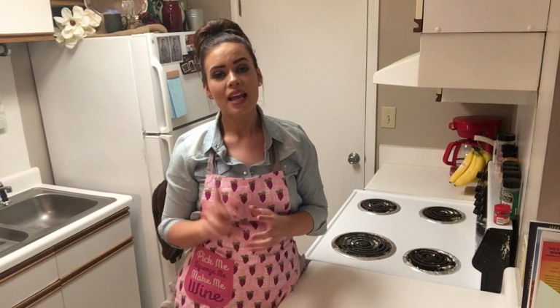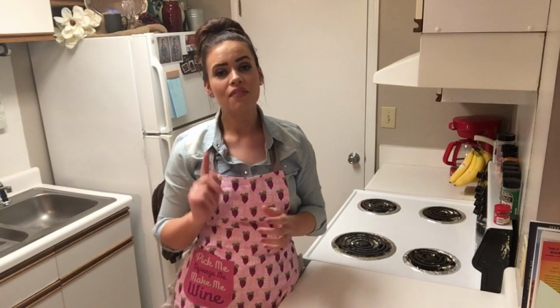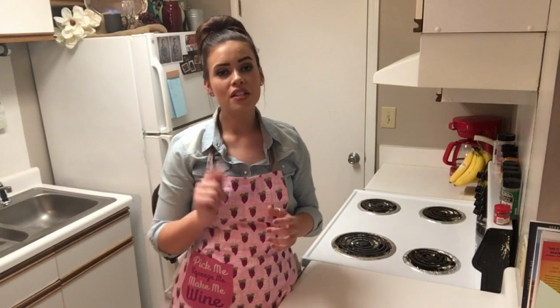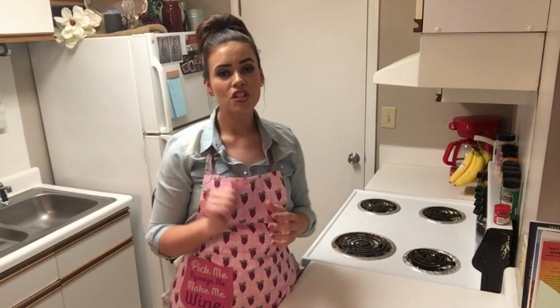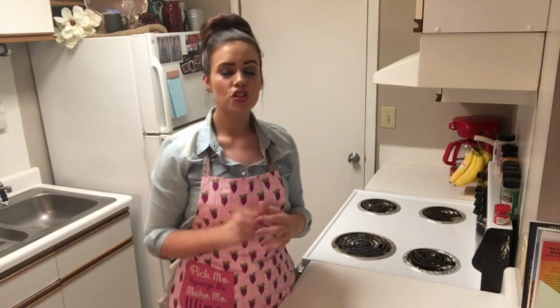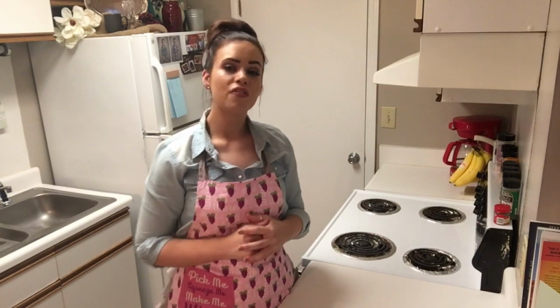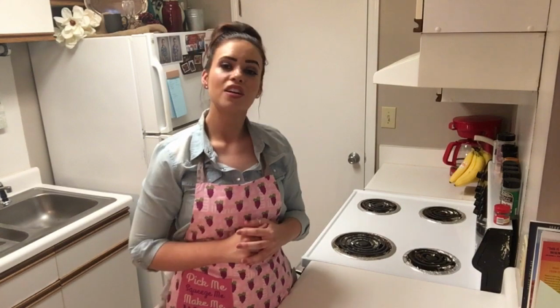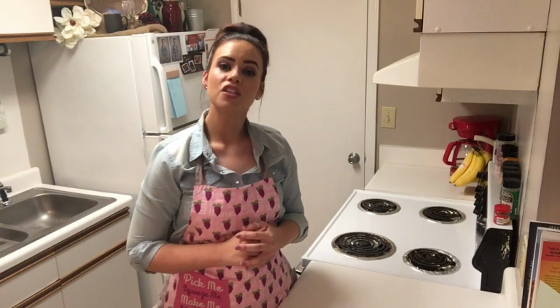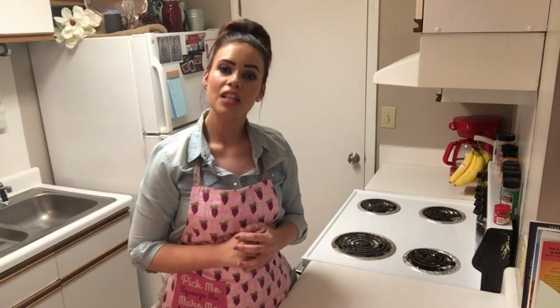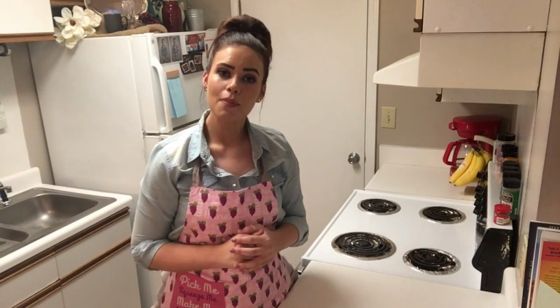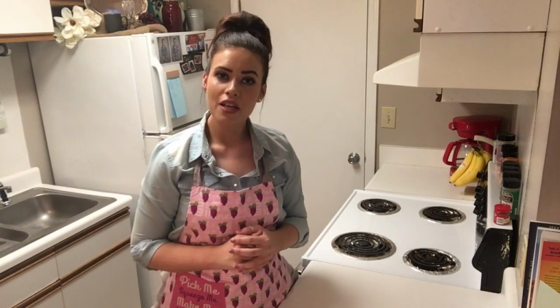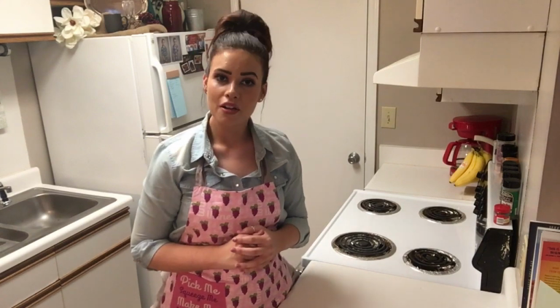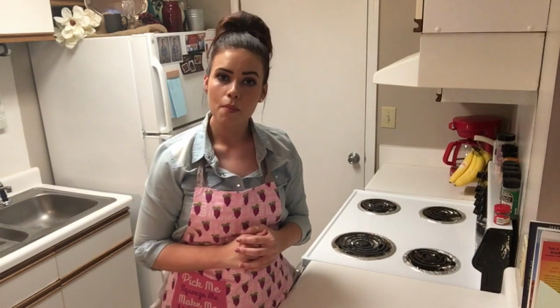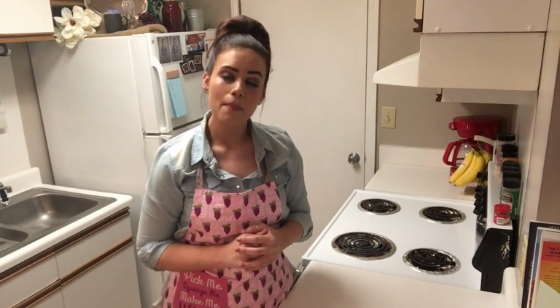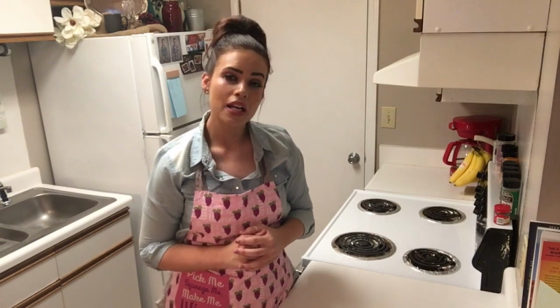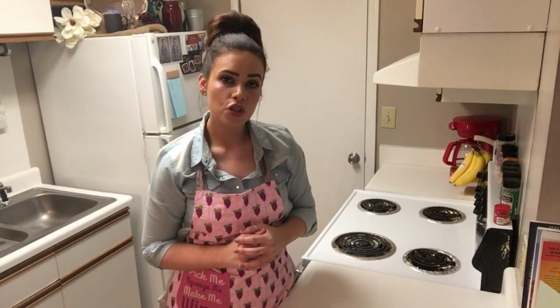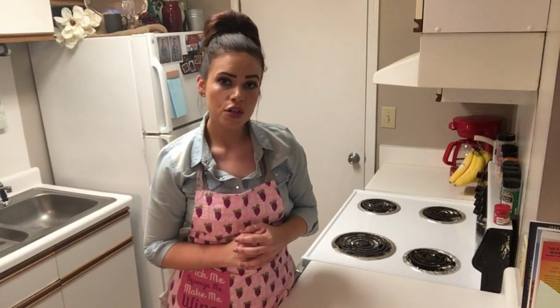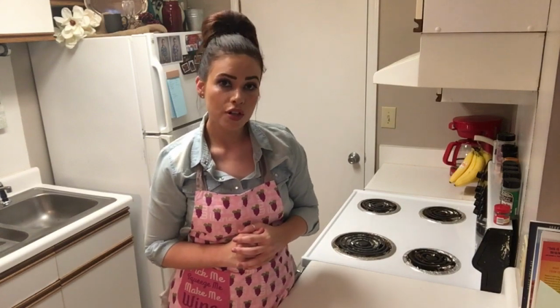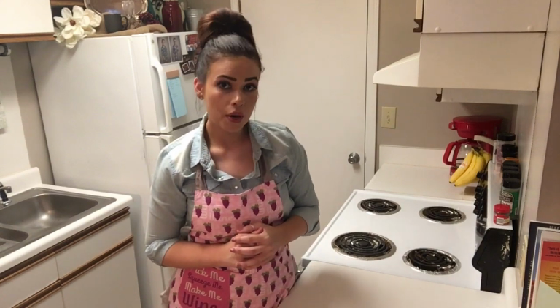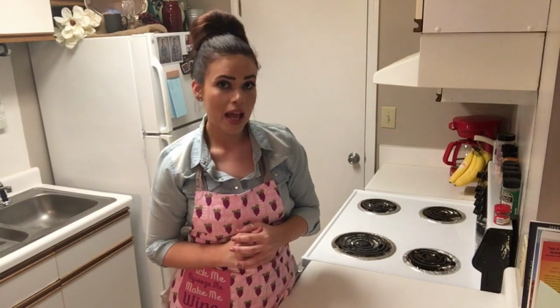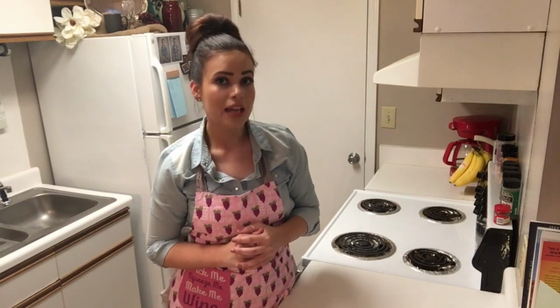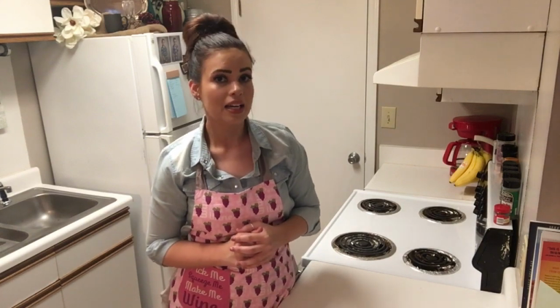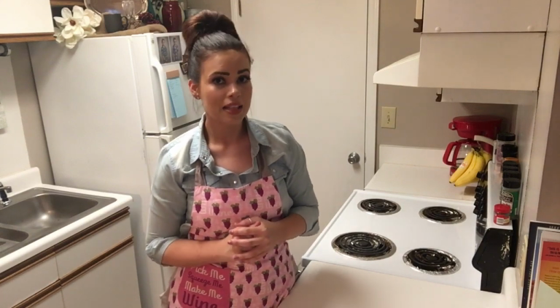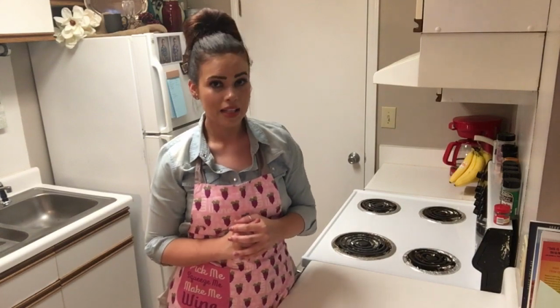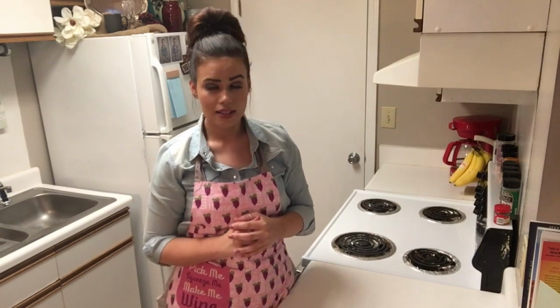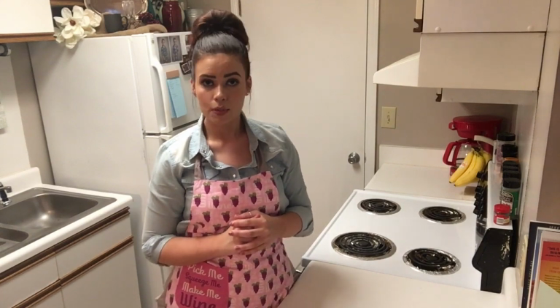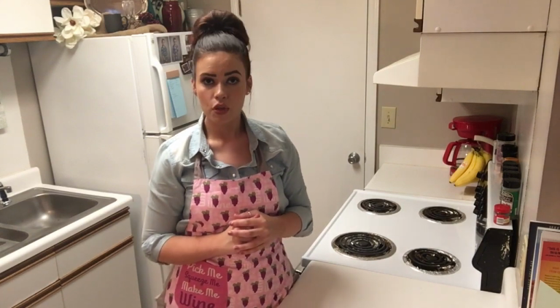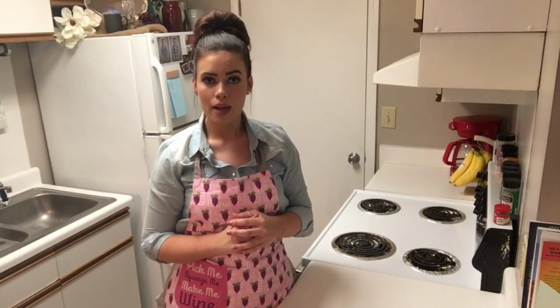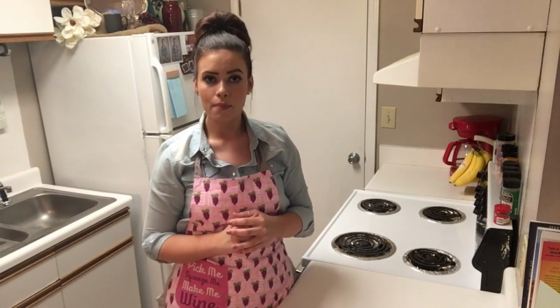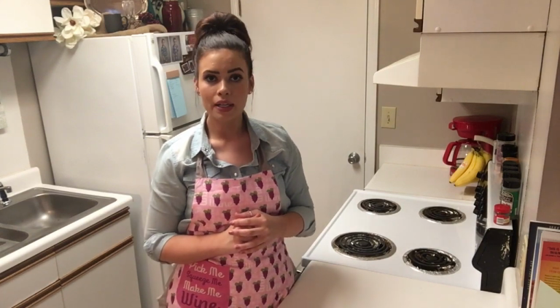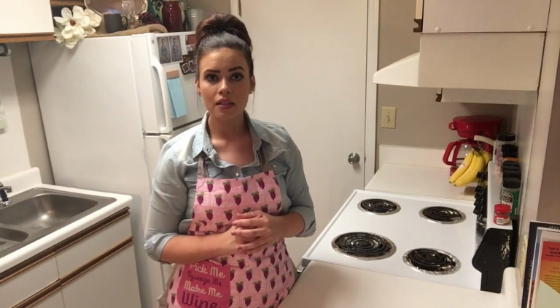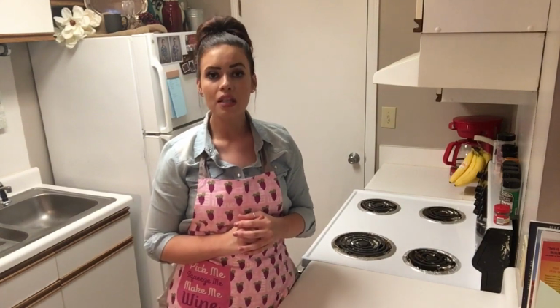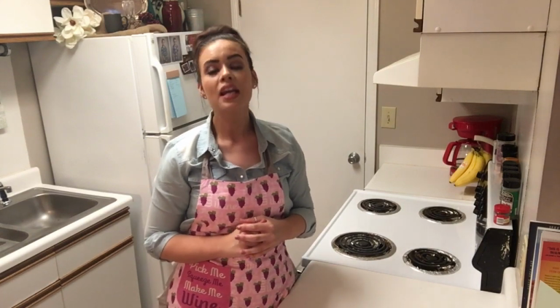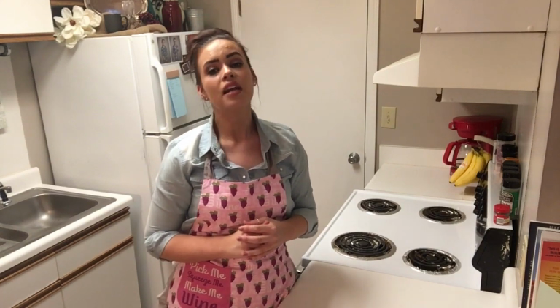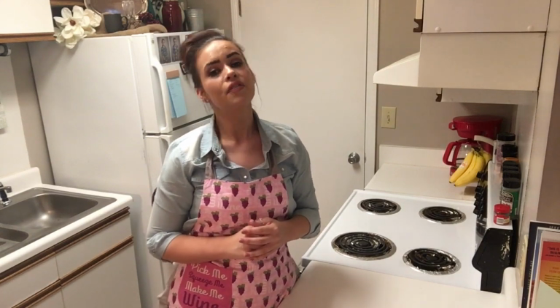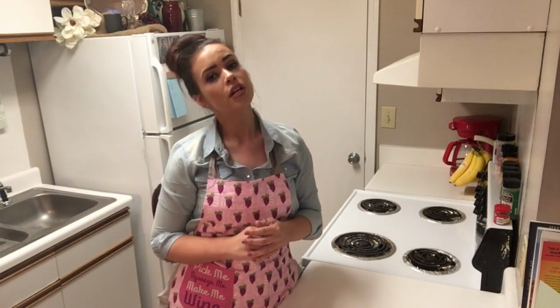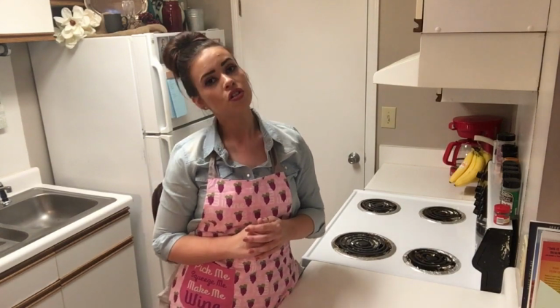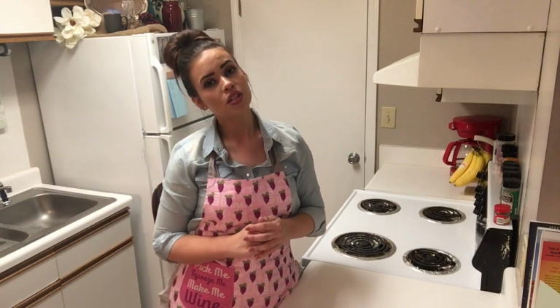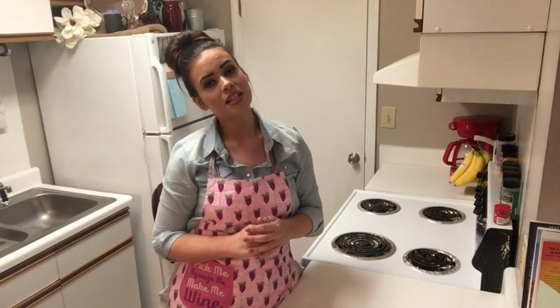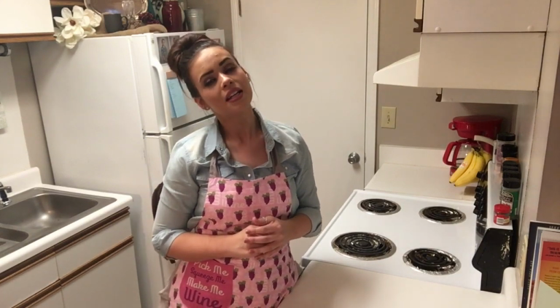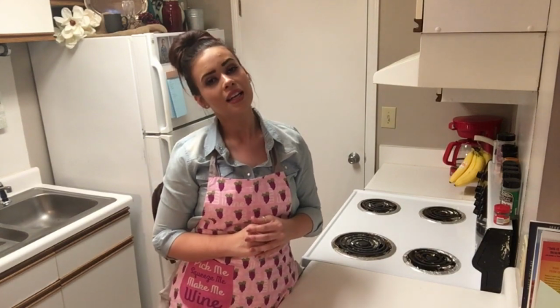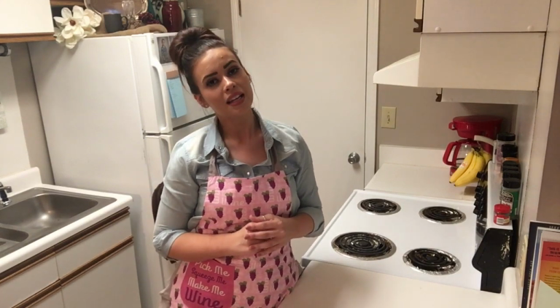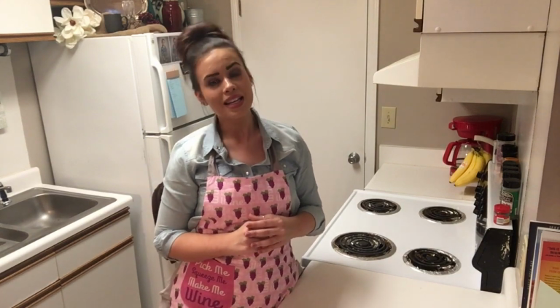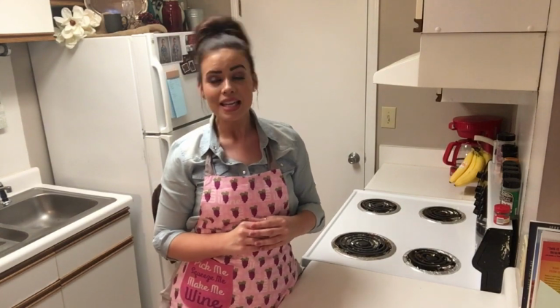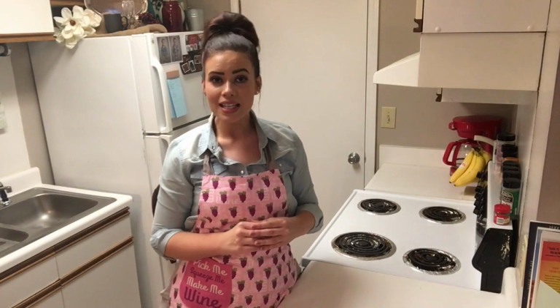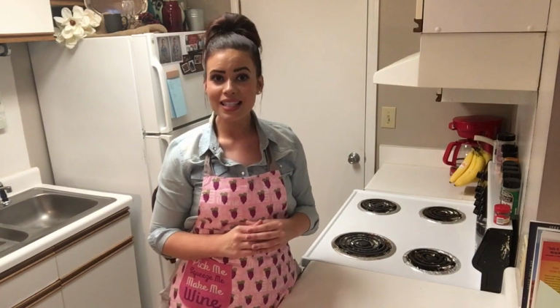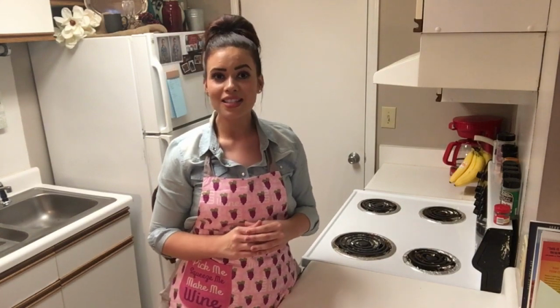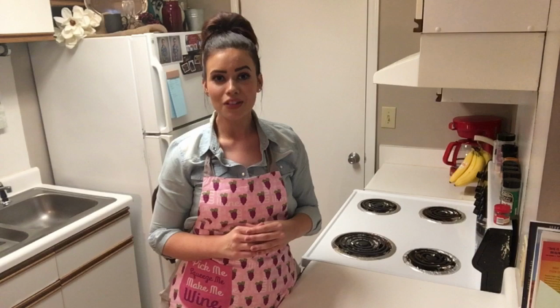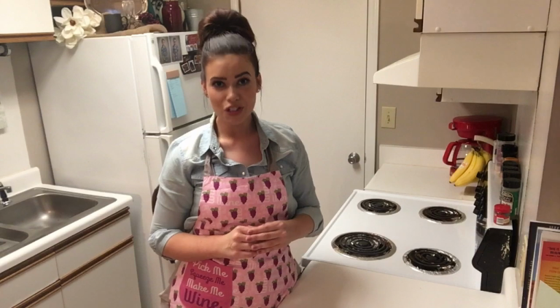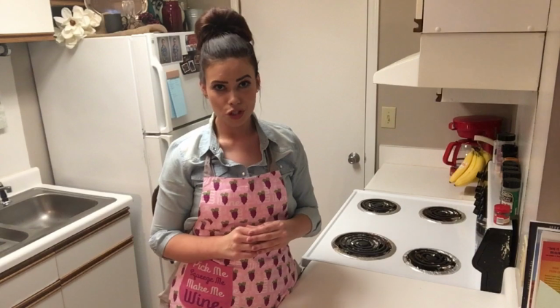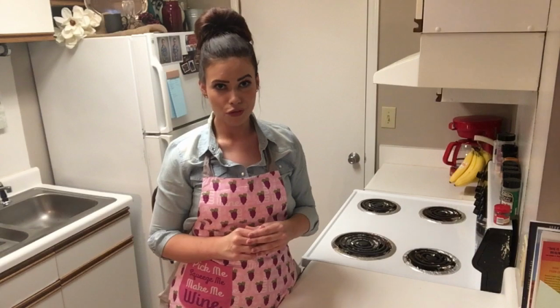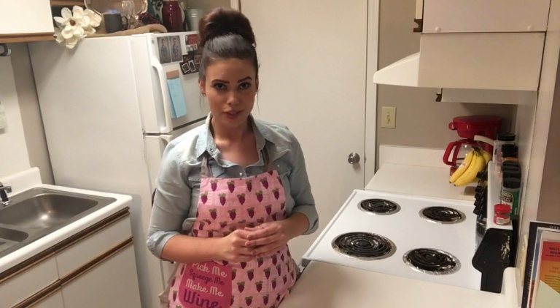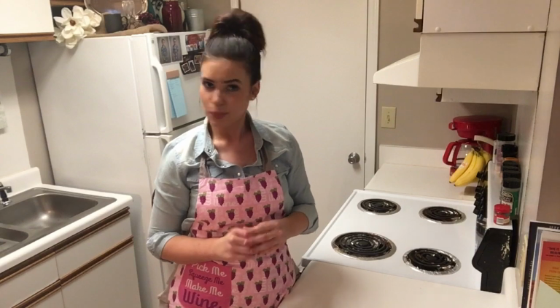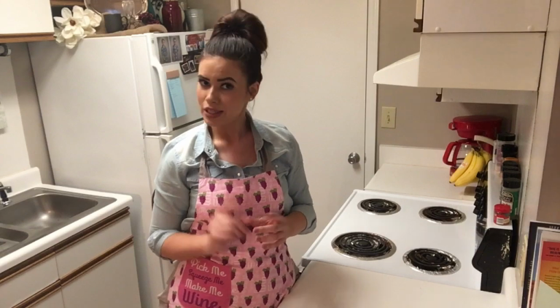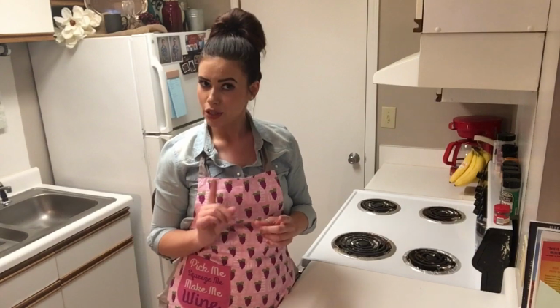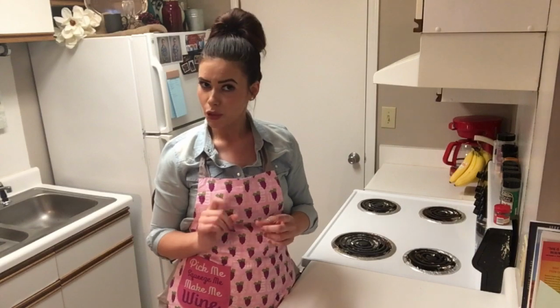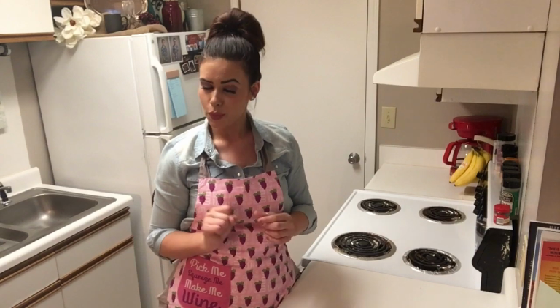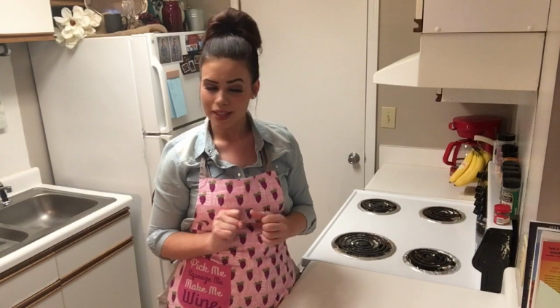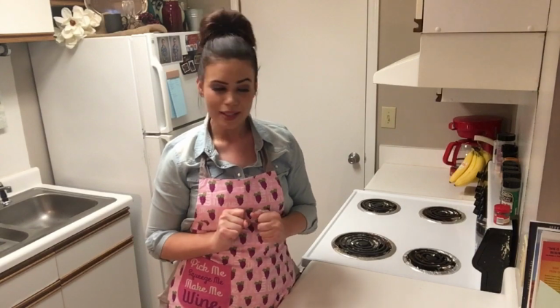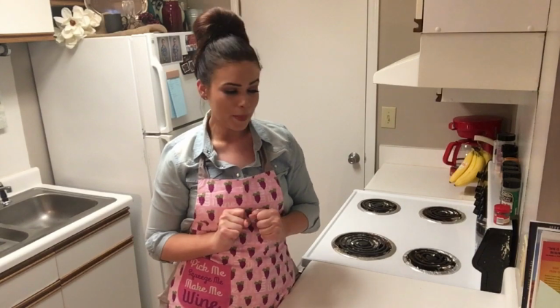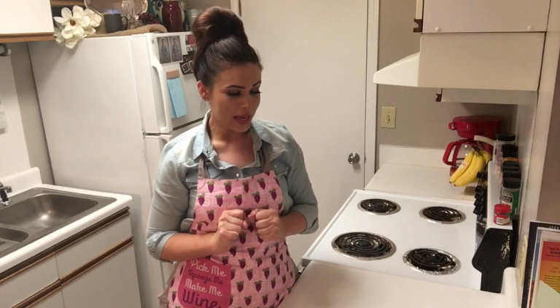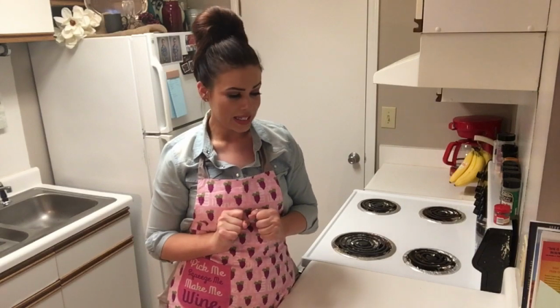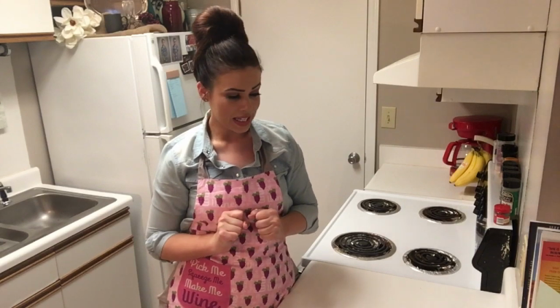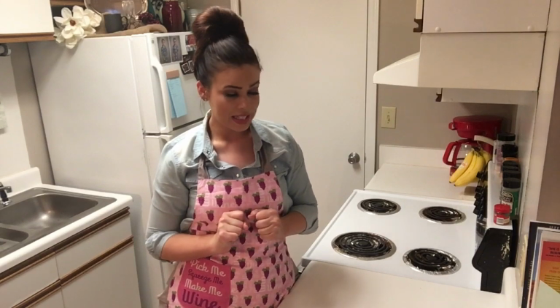If this is your first time here, make sure you go ahead and hit that subscribe button if you're interested in getting easy, delicious recipes on a weekly basis.